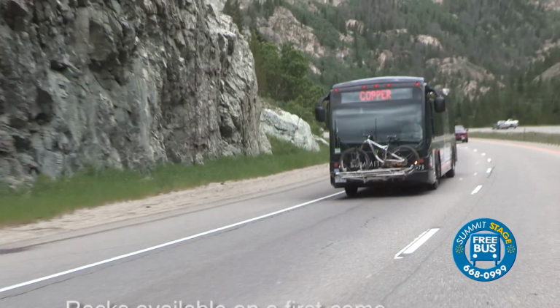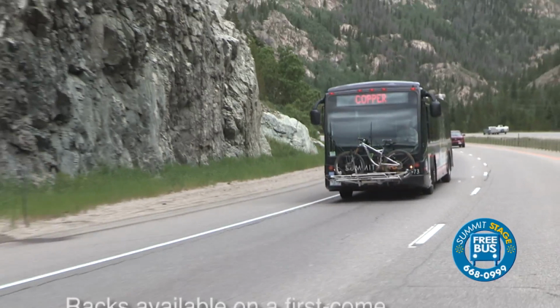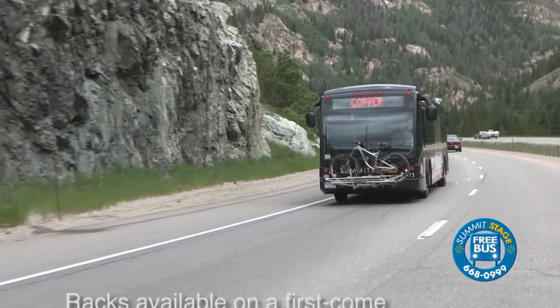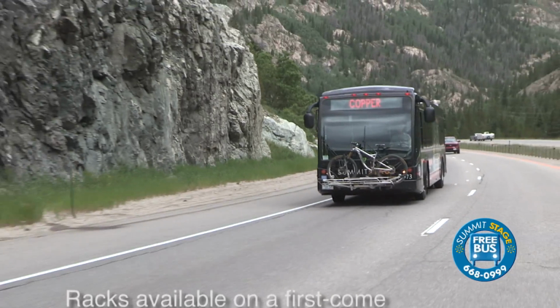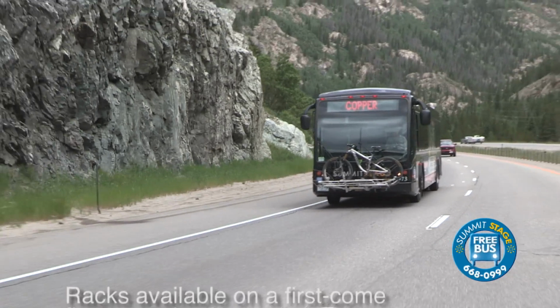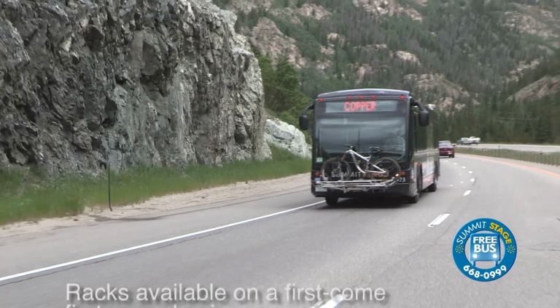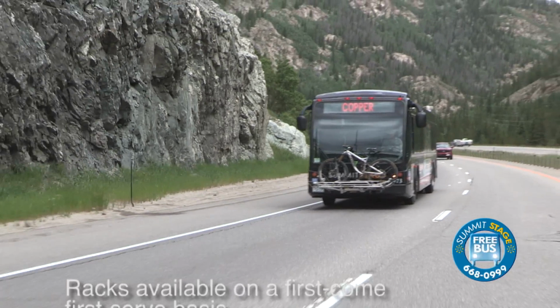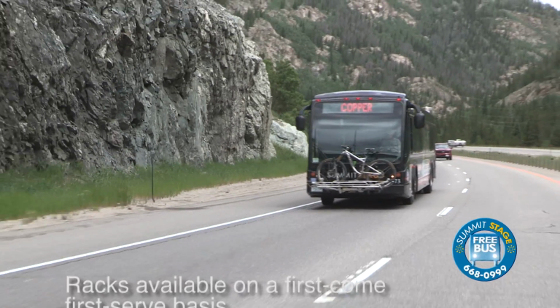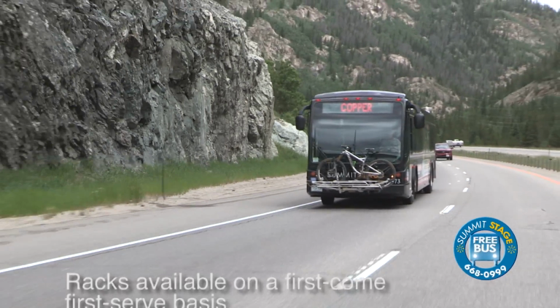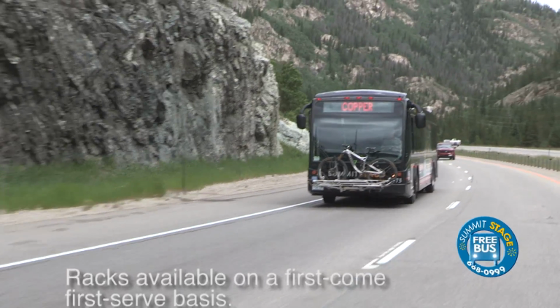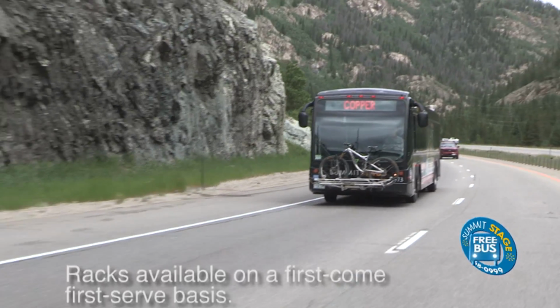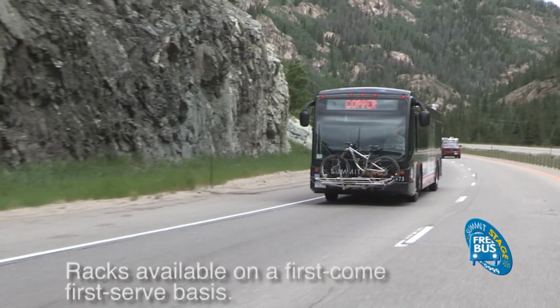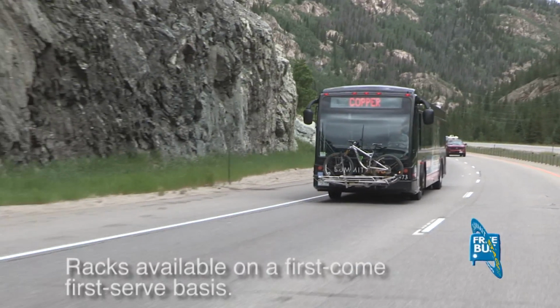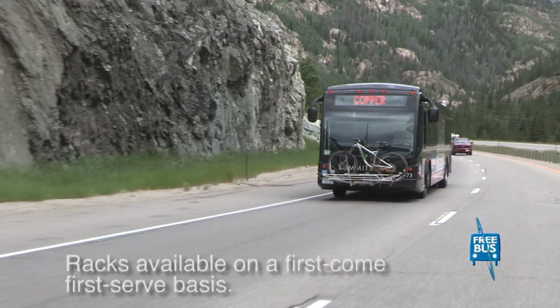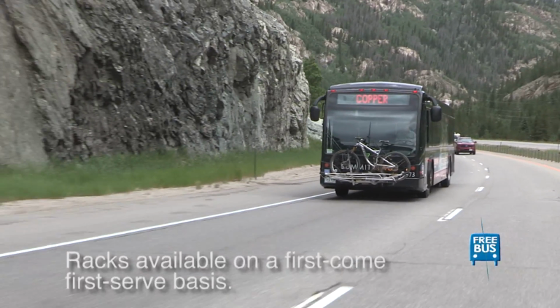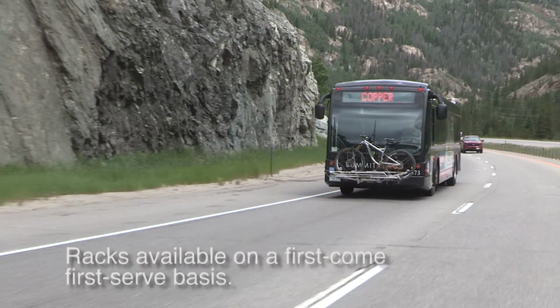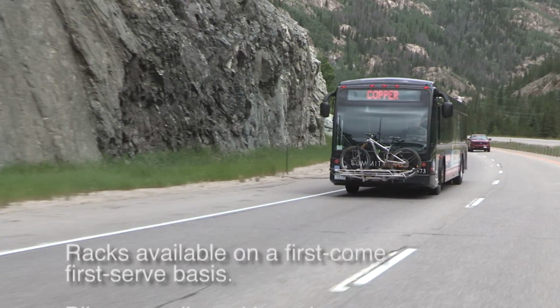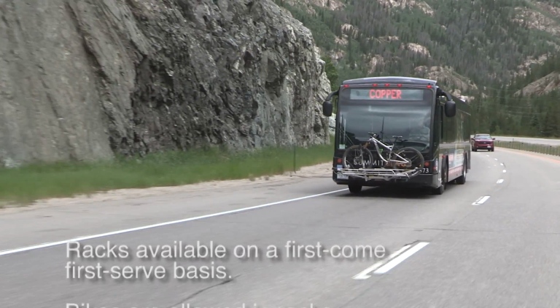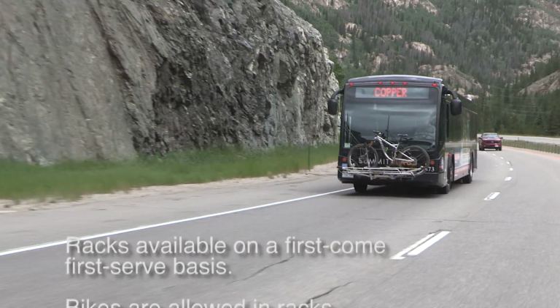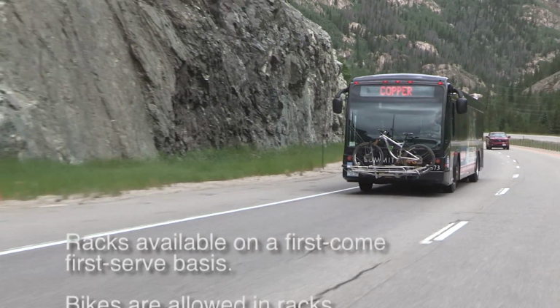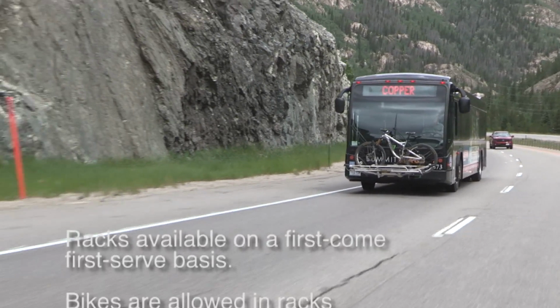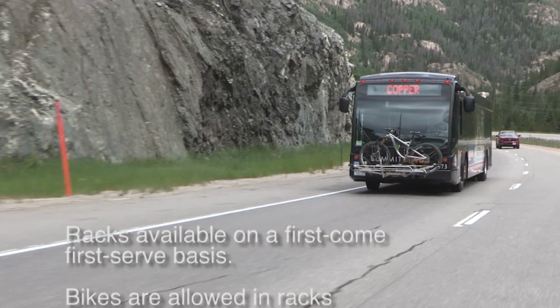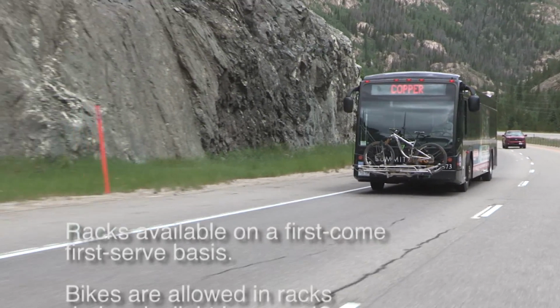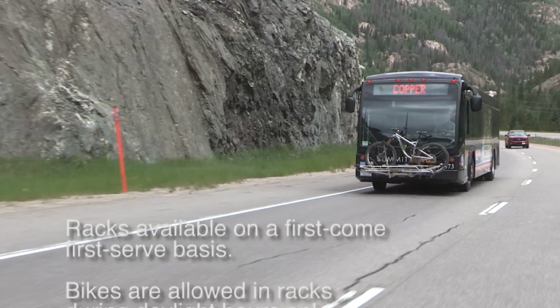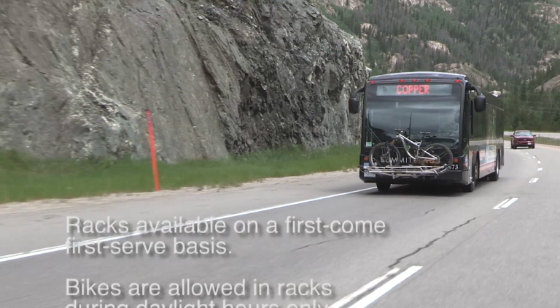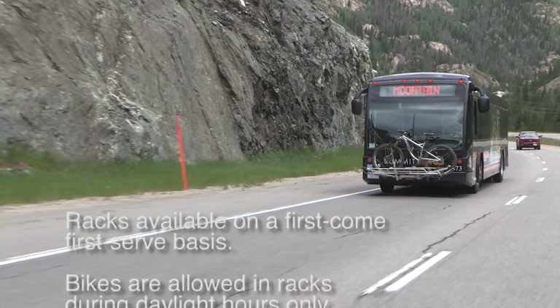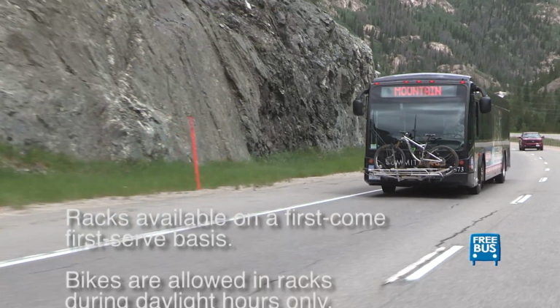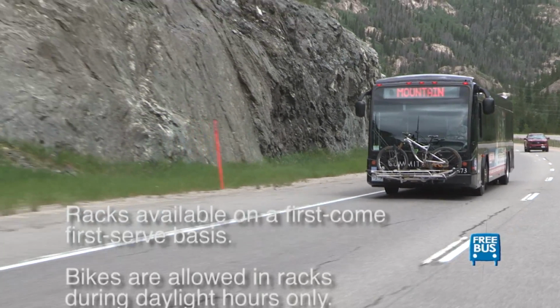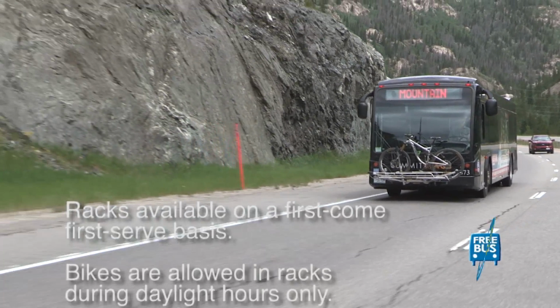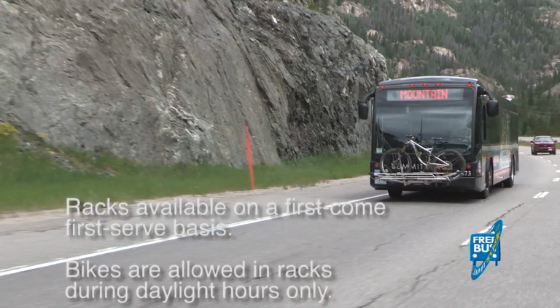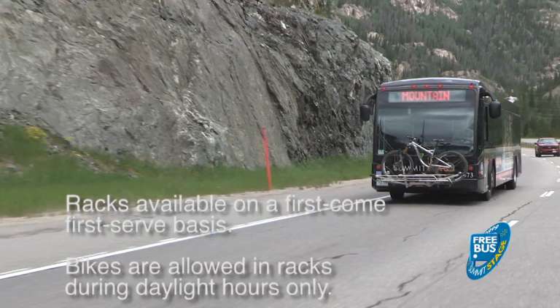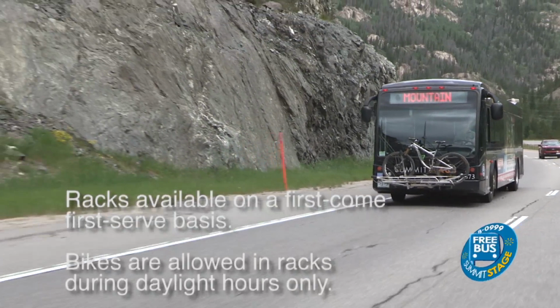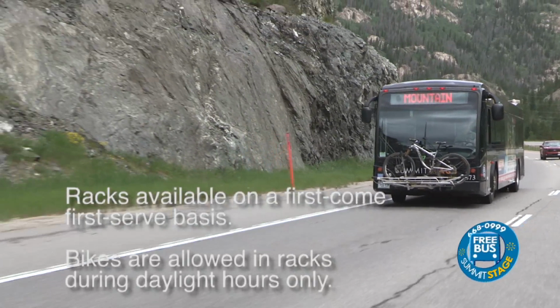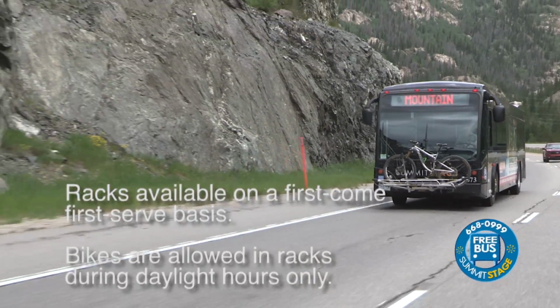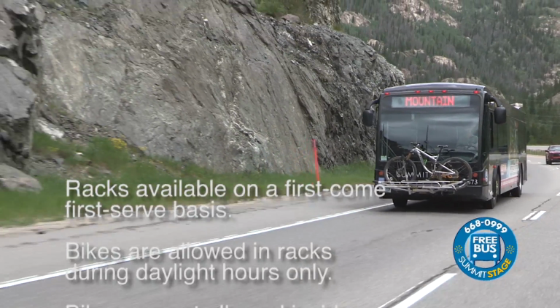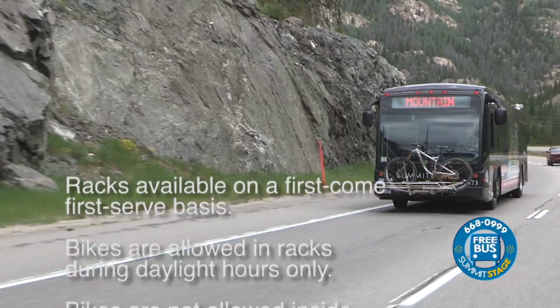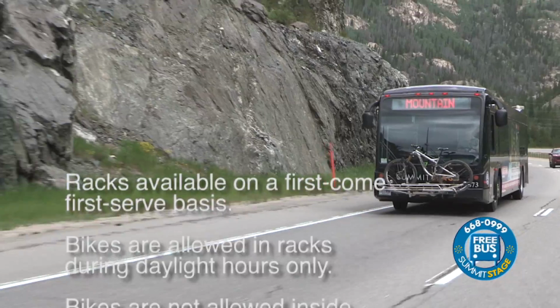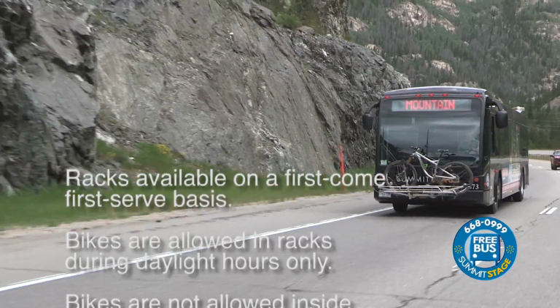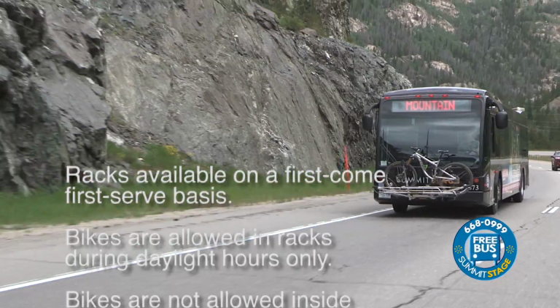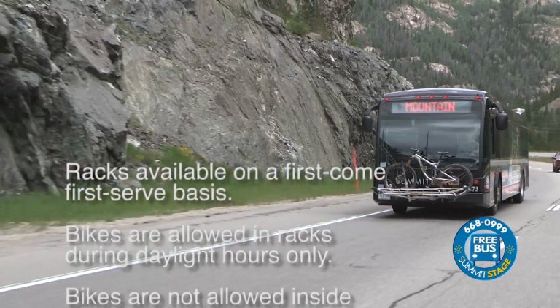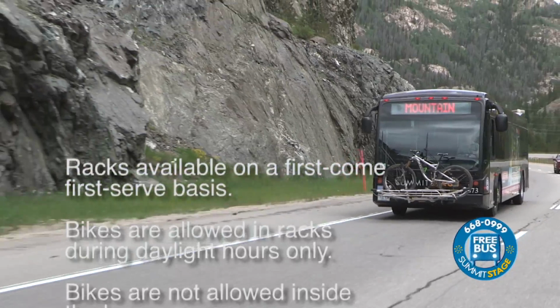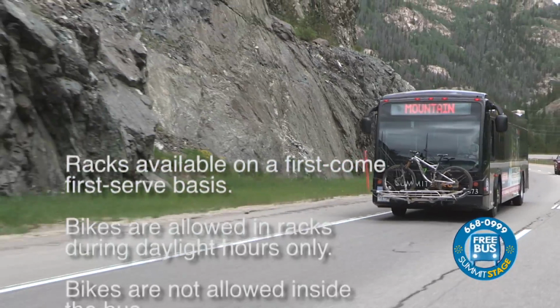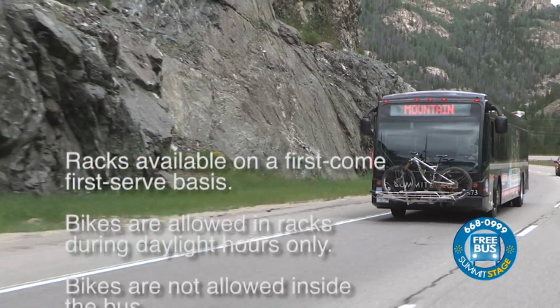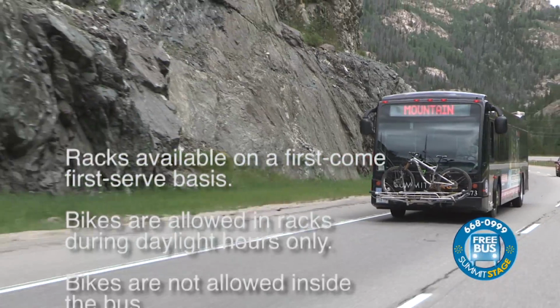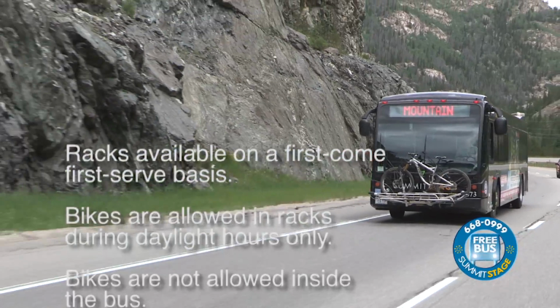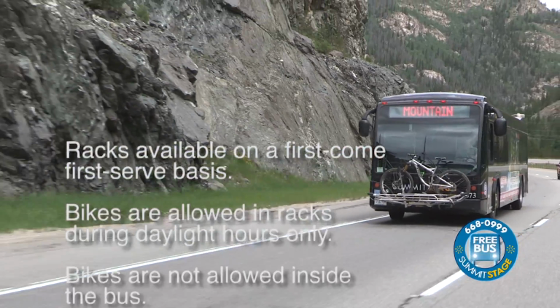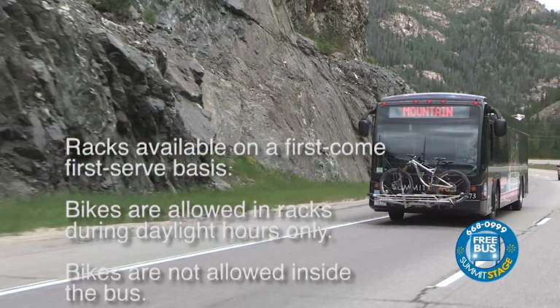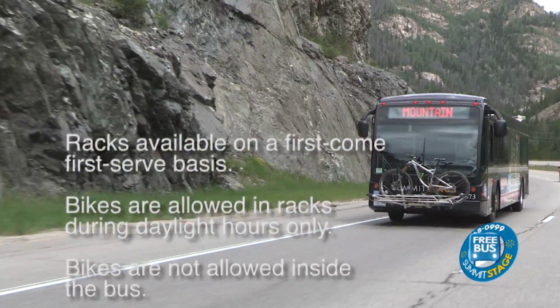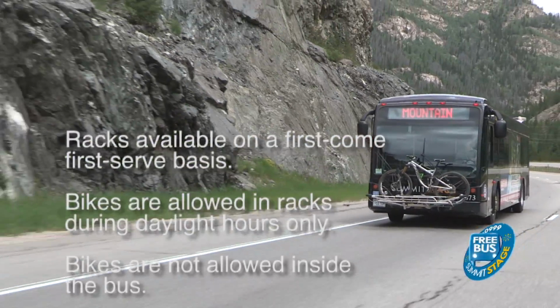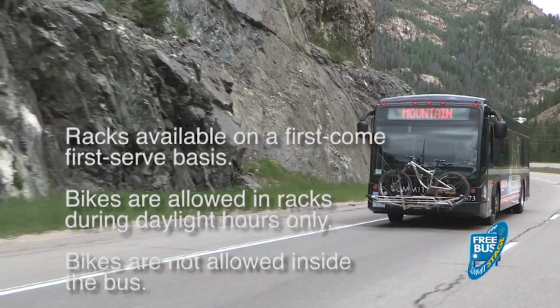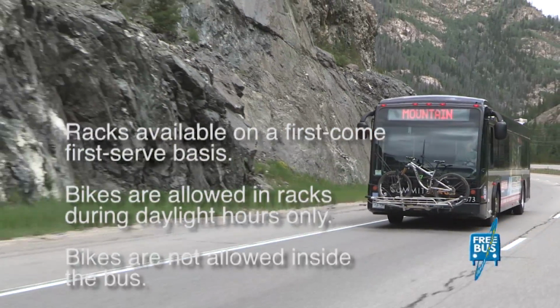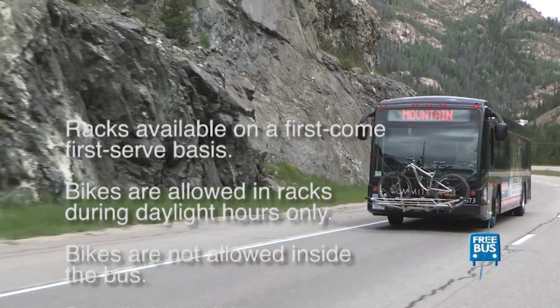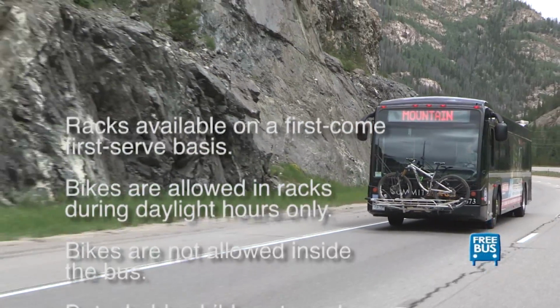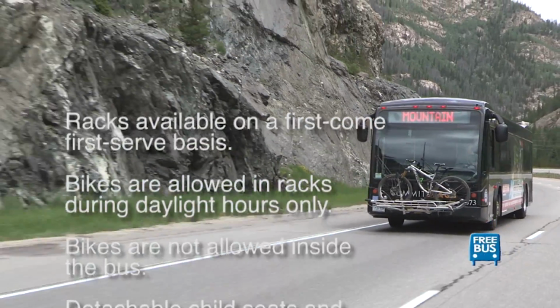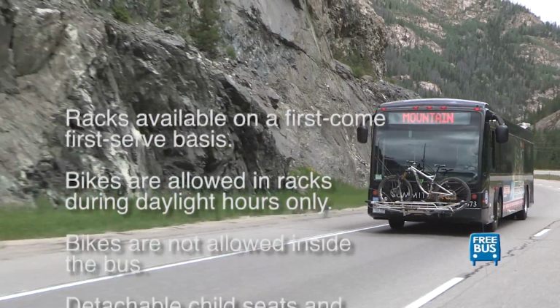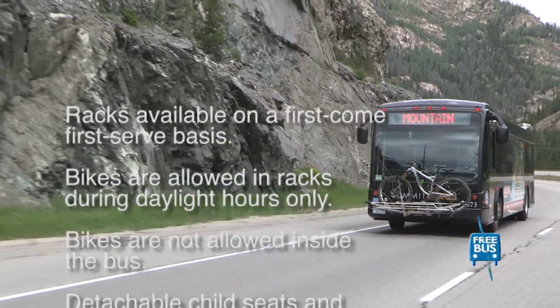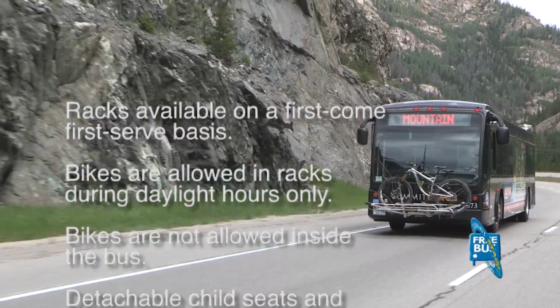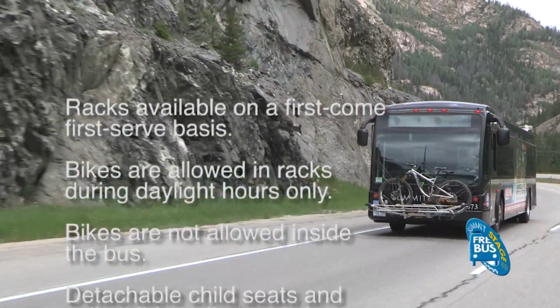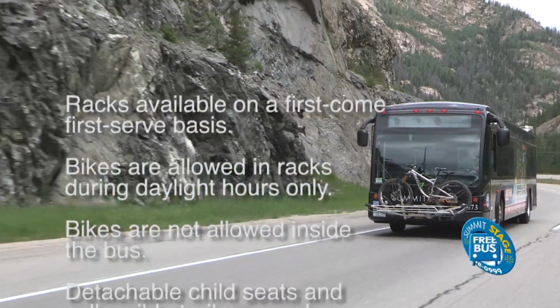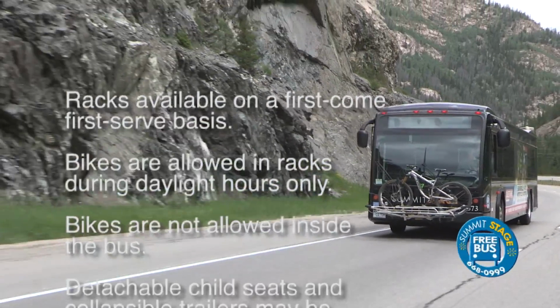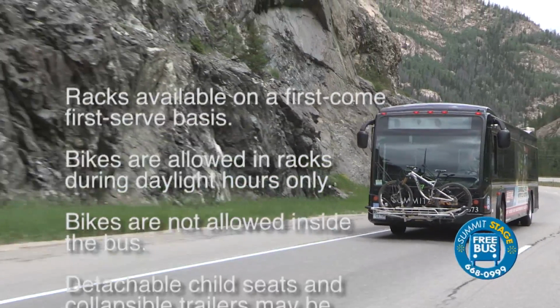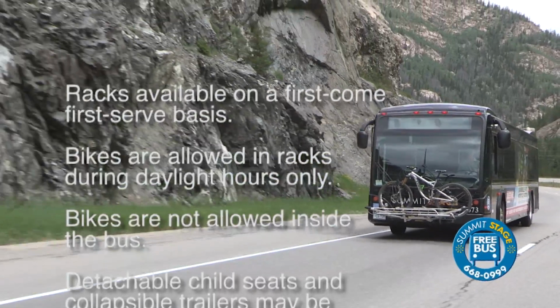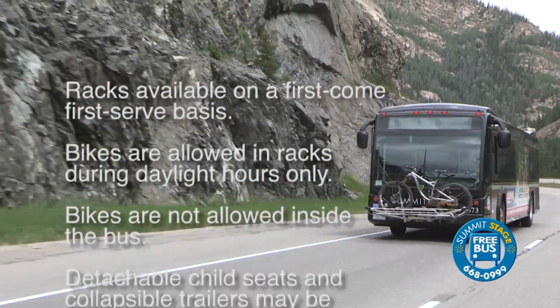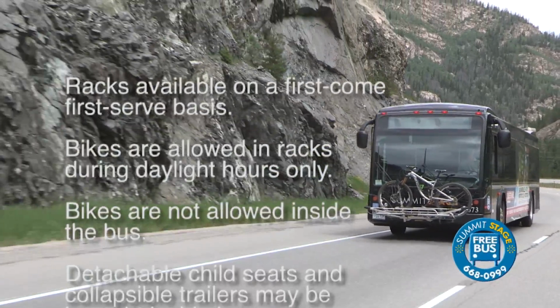Racks are available on a first-come, first-served basis. Bikes are allowed in racks during daylight hours only. Bikes are not allowed inside the bus.